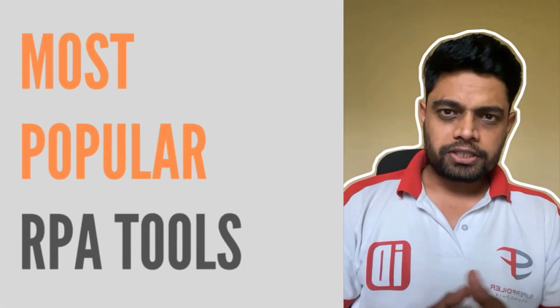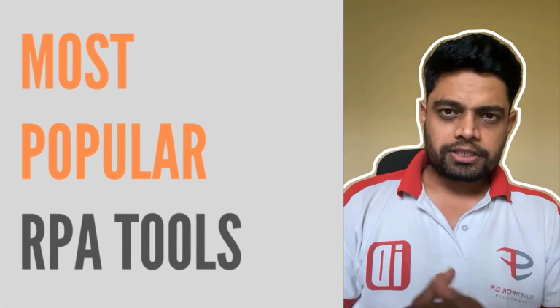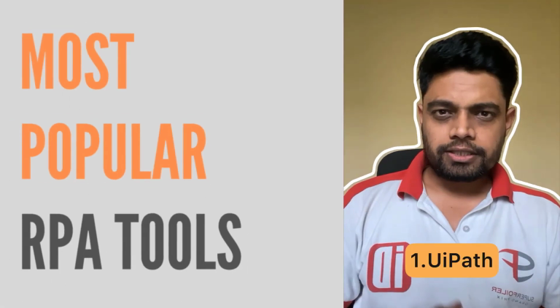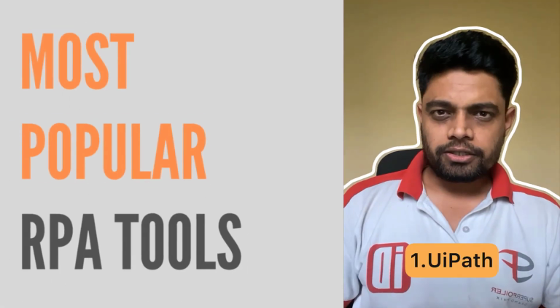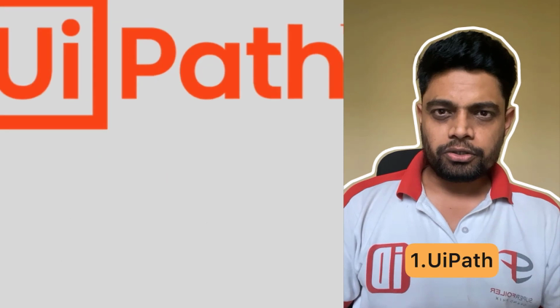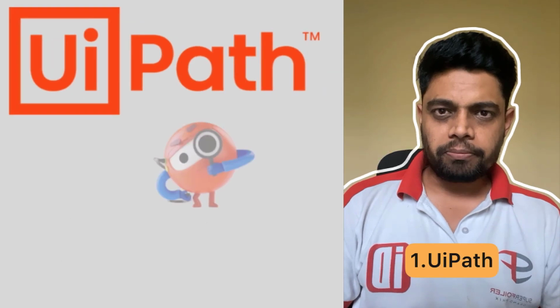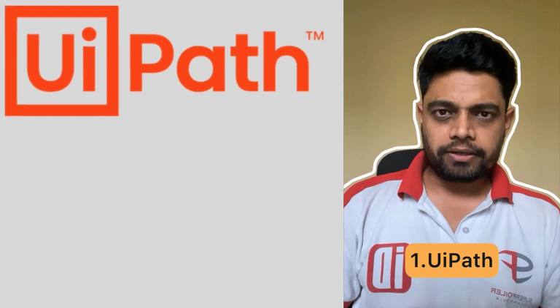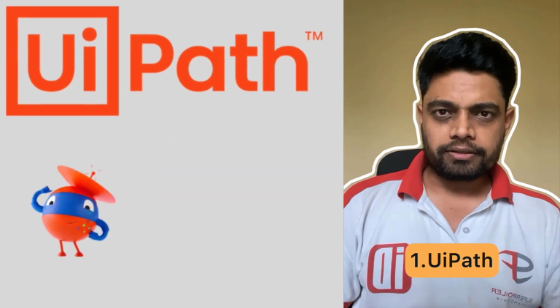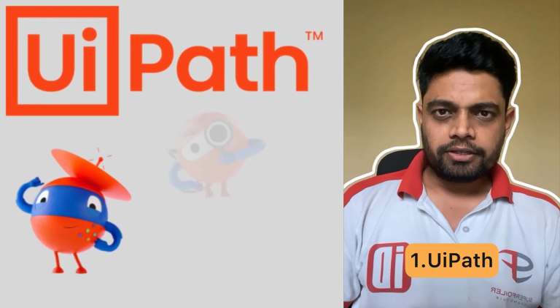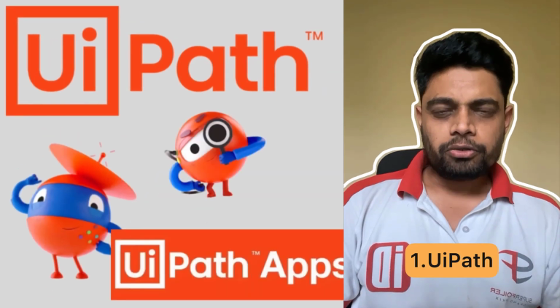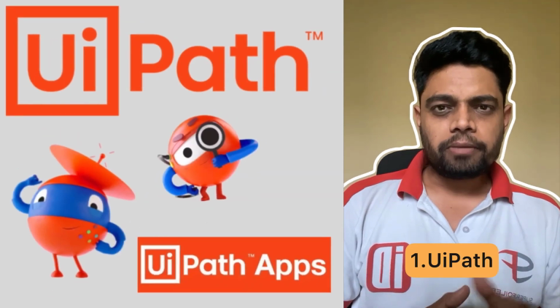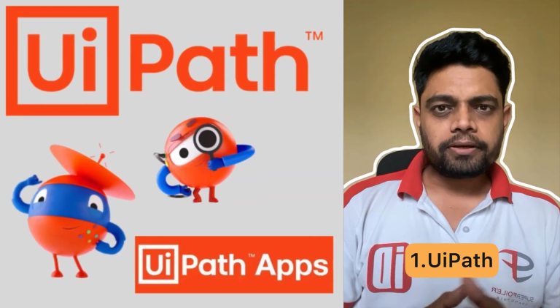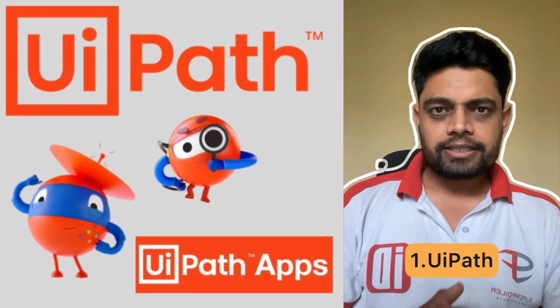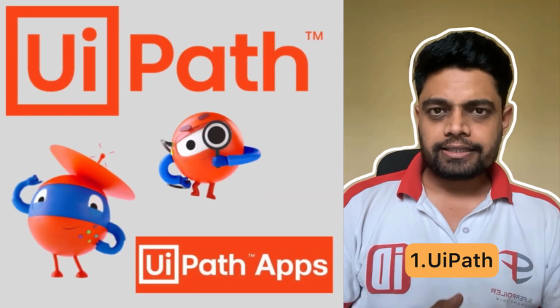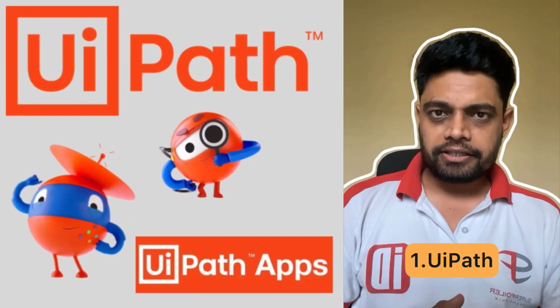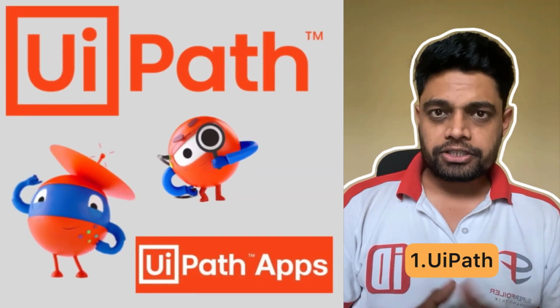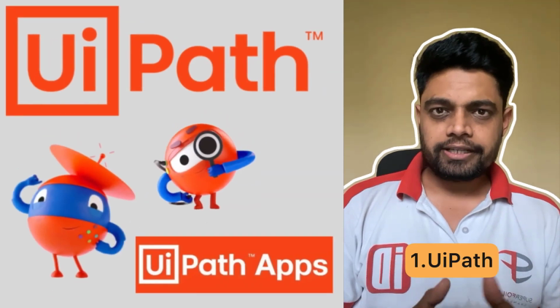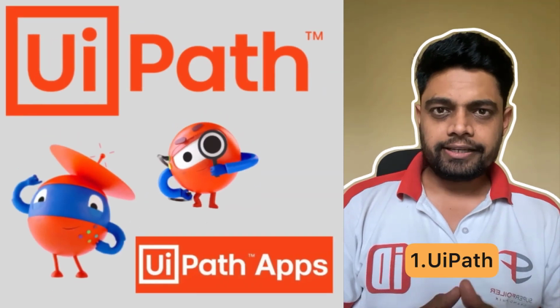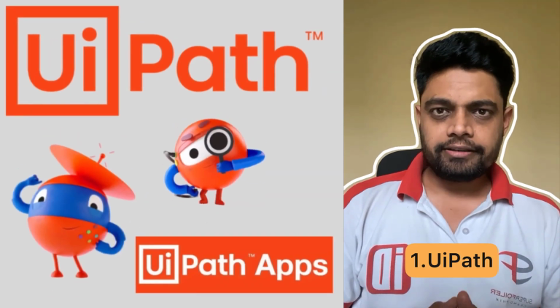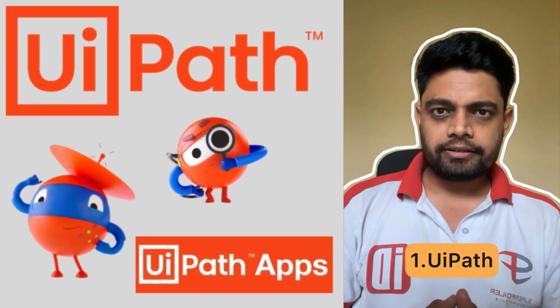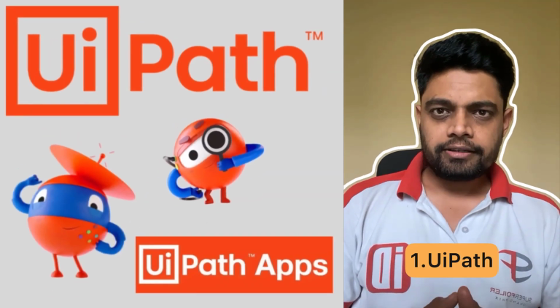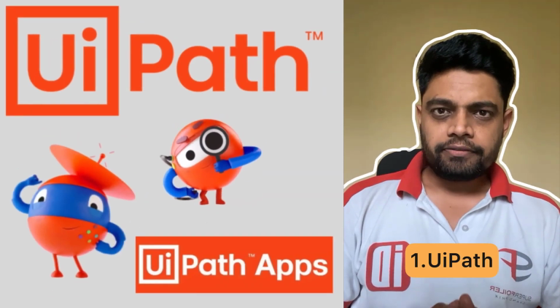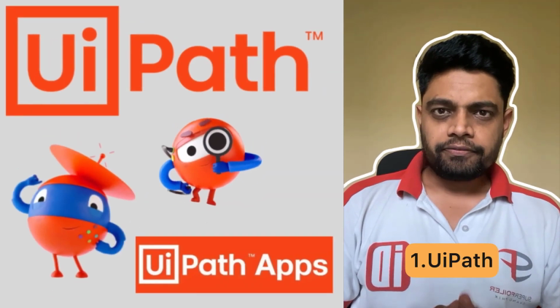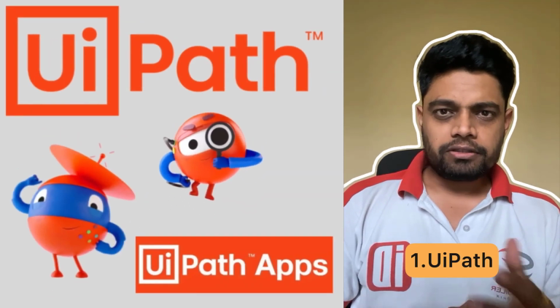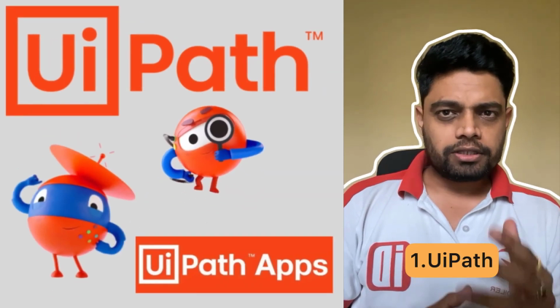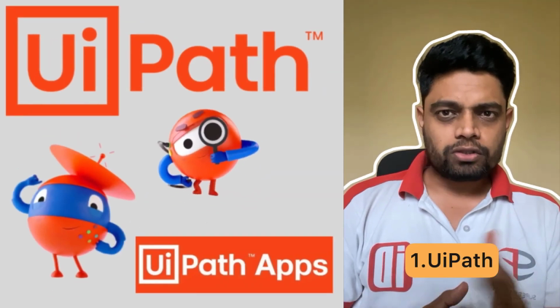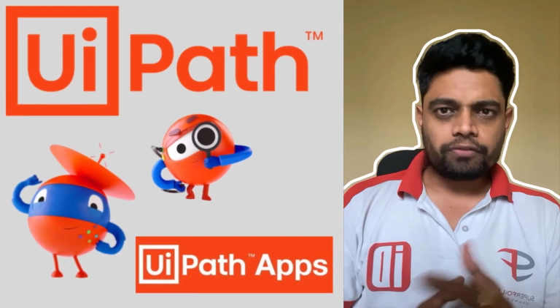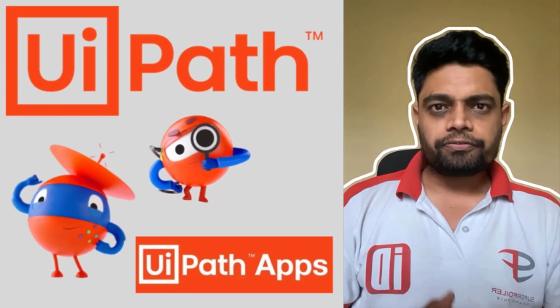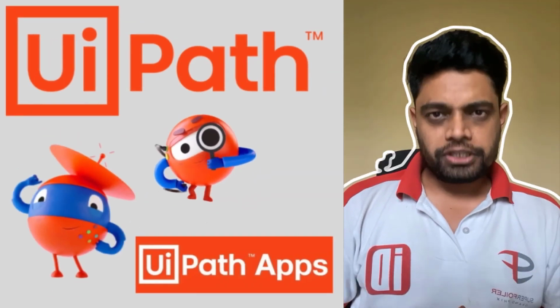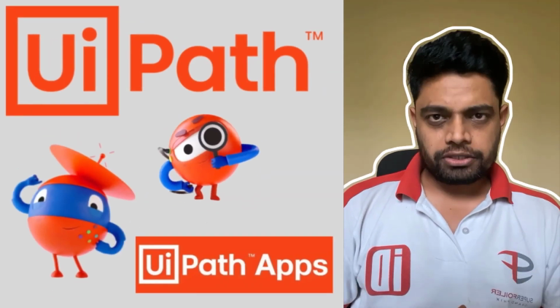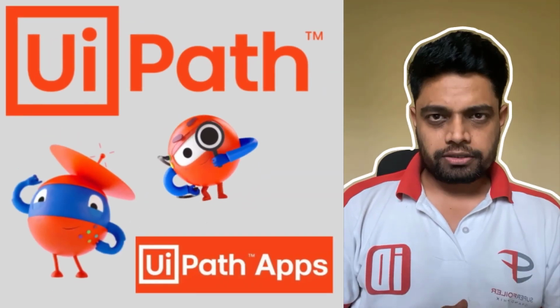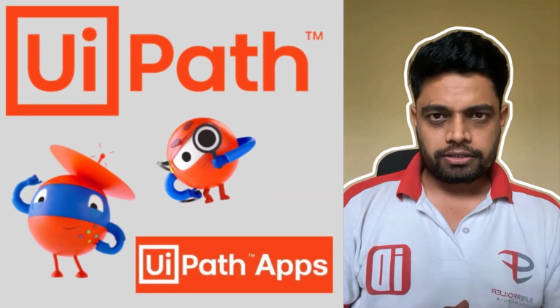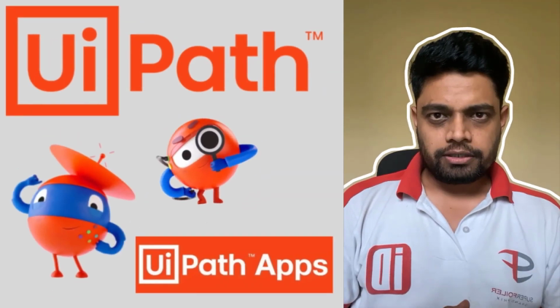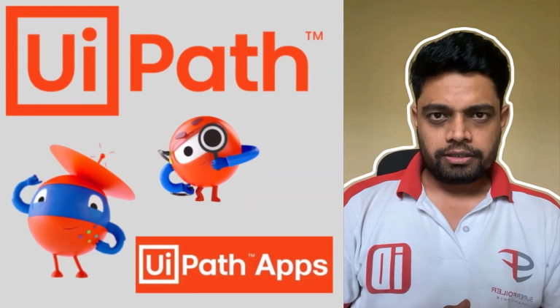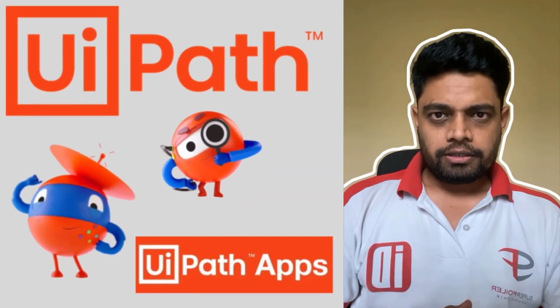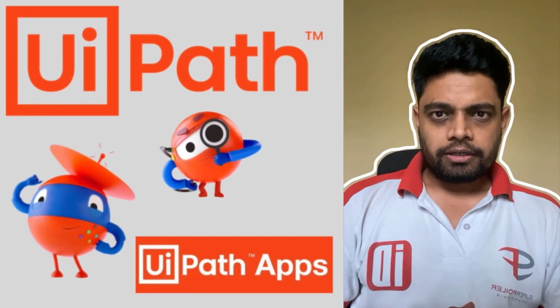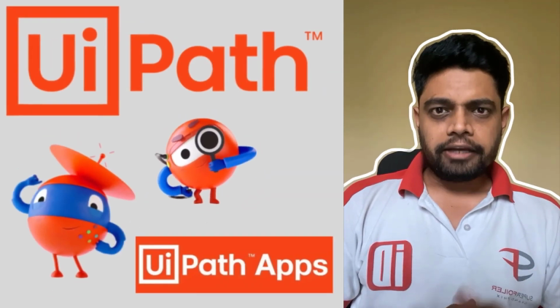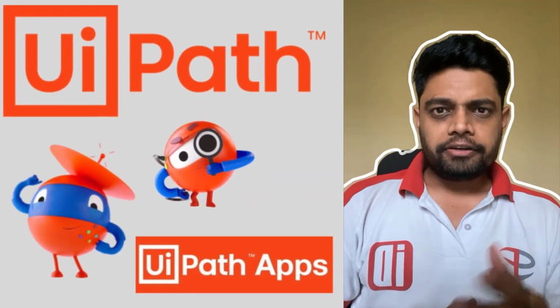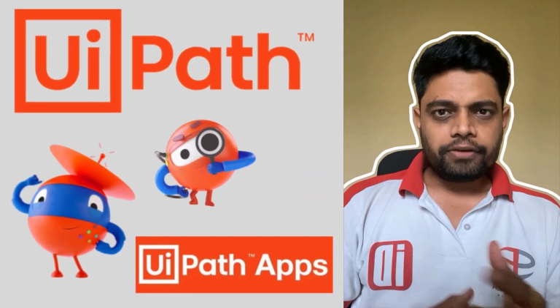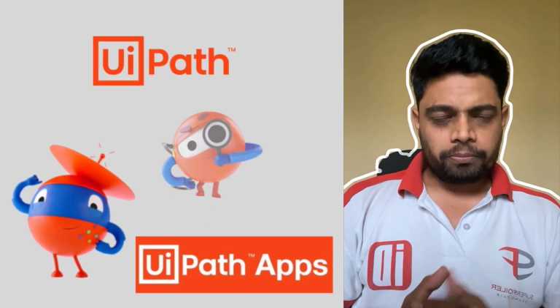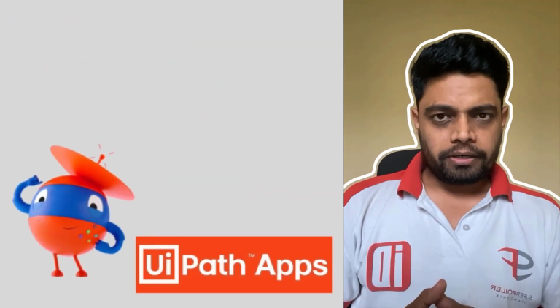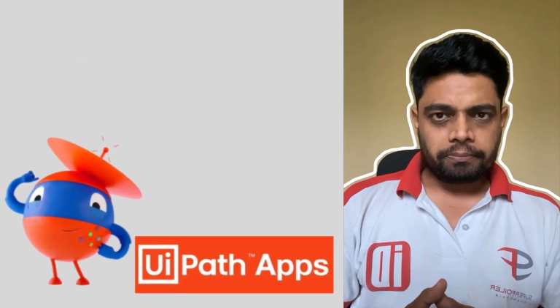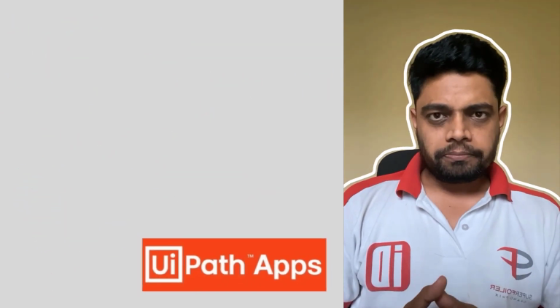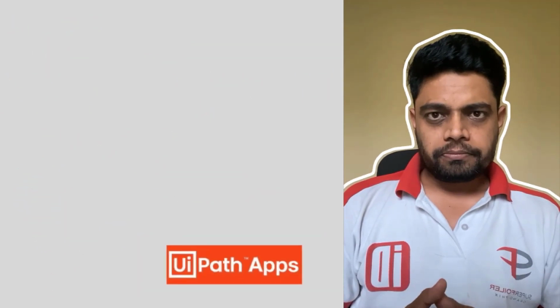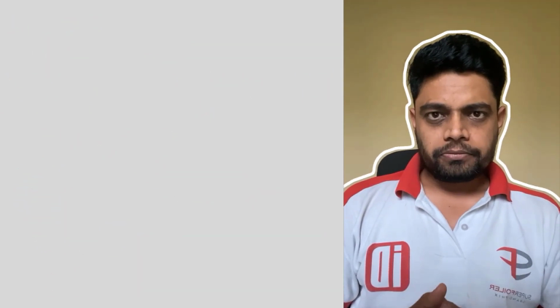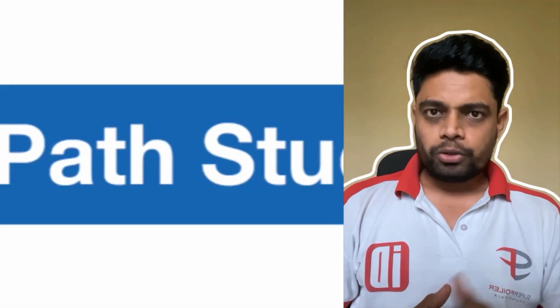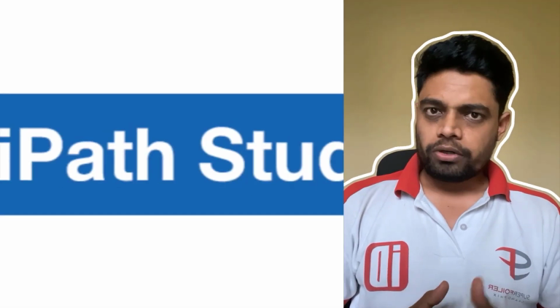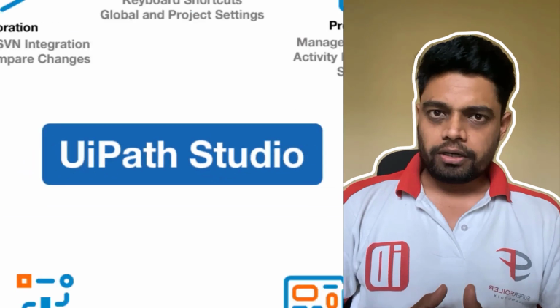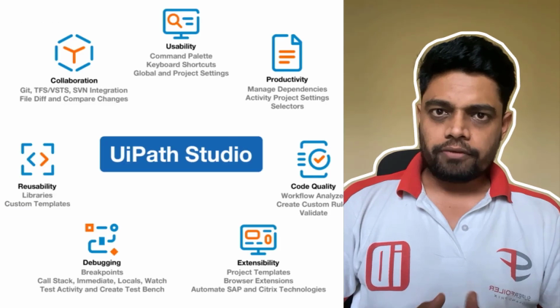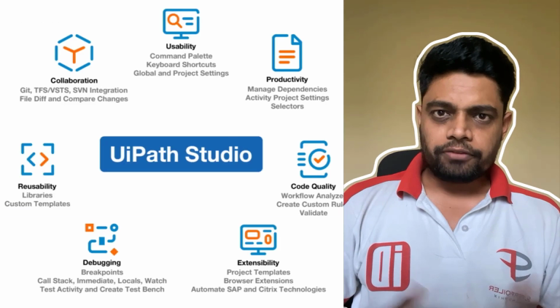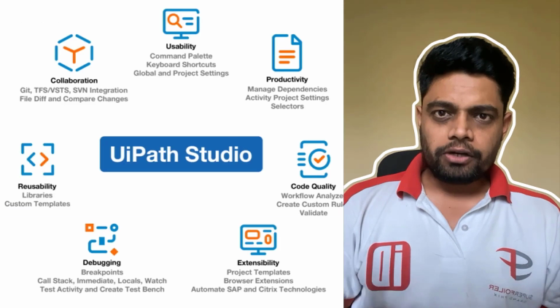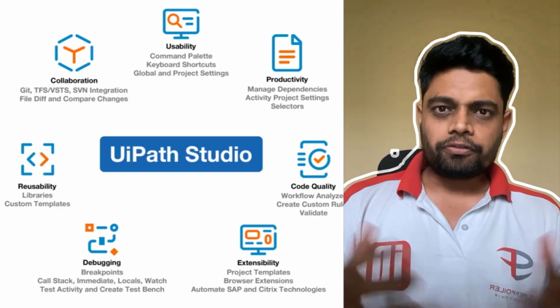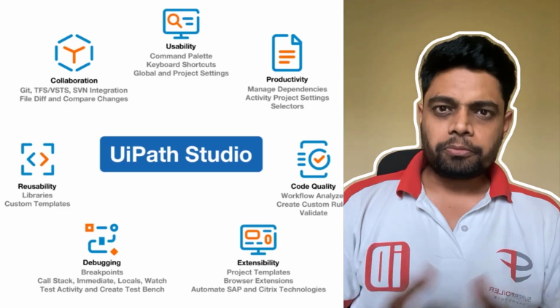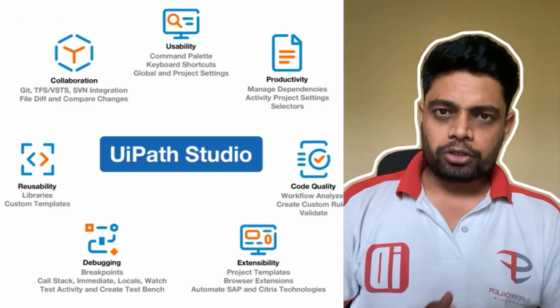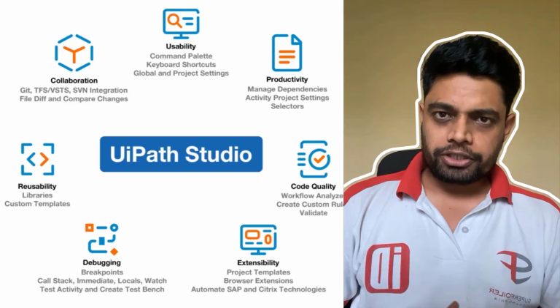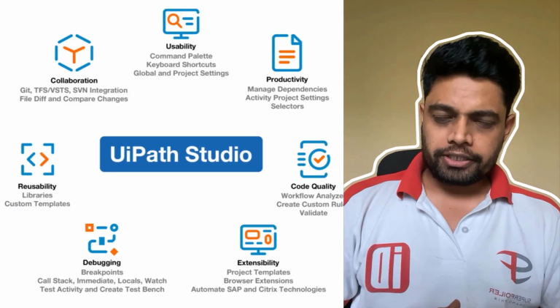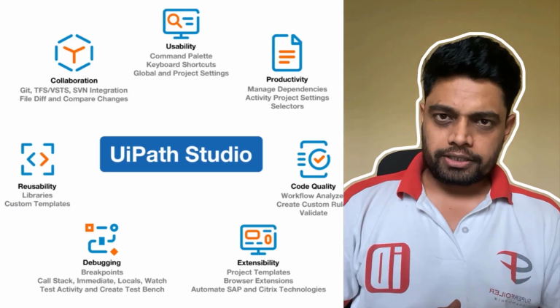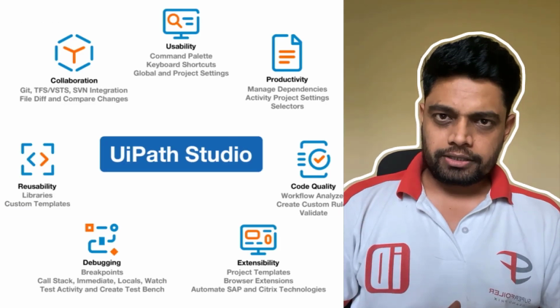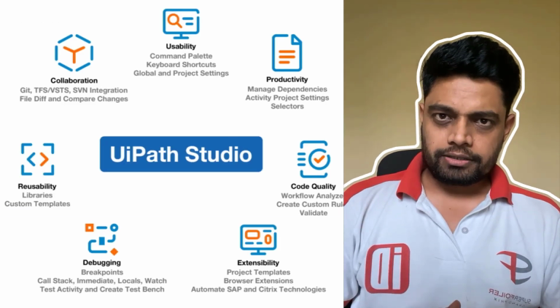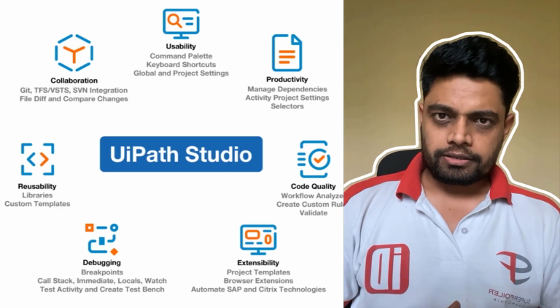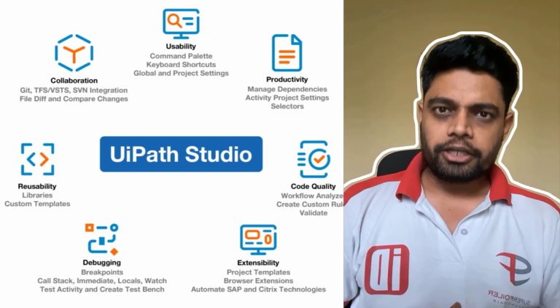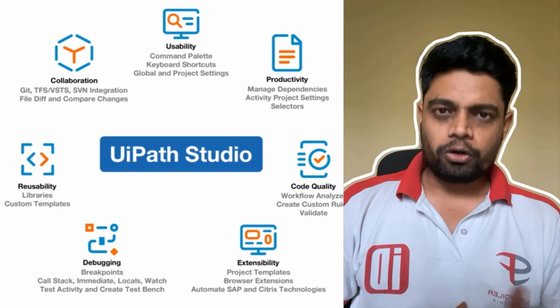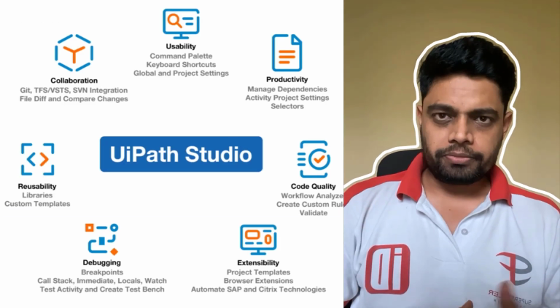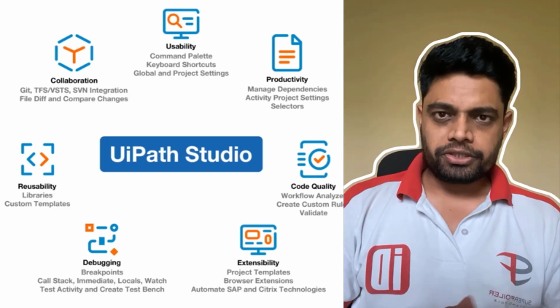First is UiPath. UiPath is an industry leader with tons of features and it will open up a world of opportunities in automation.